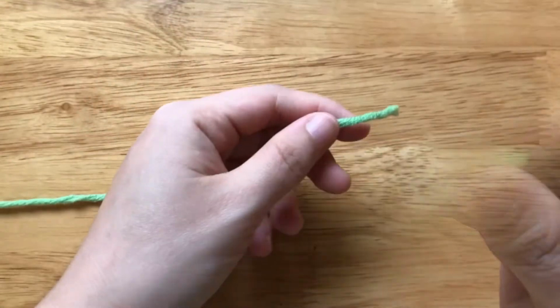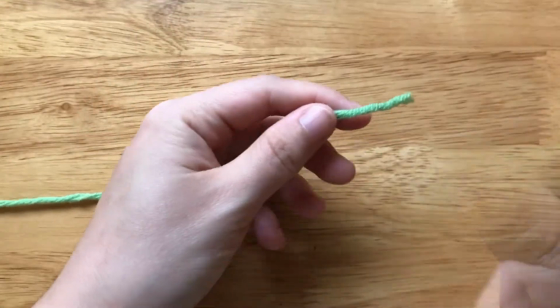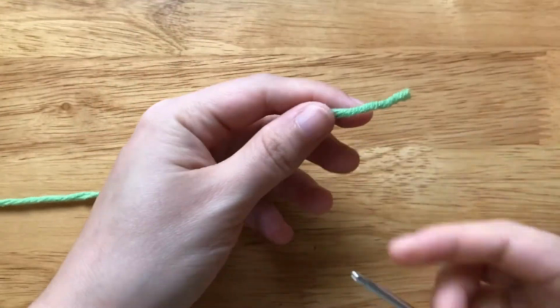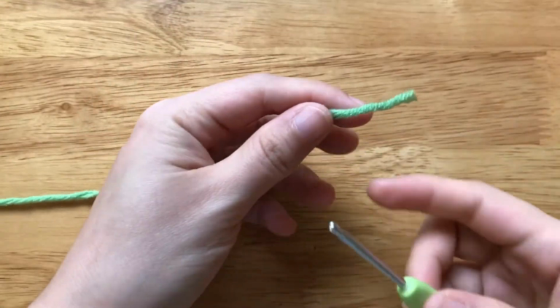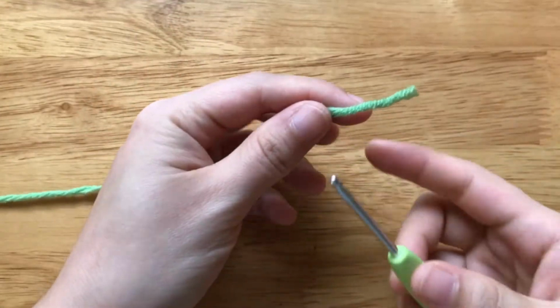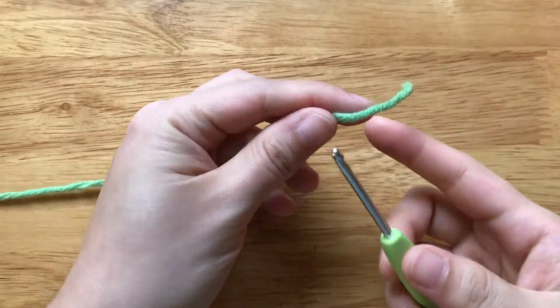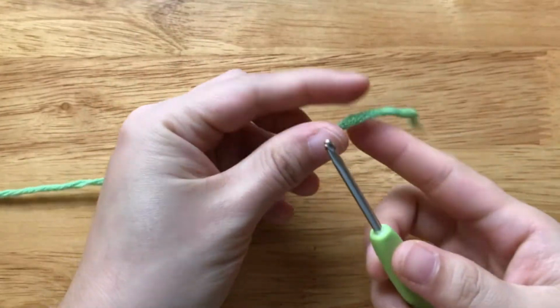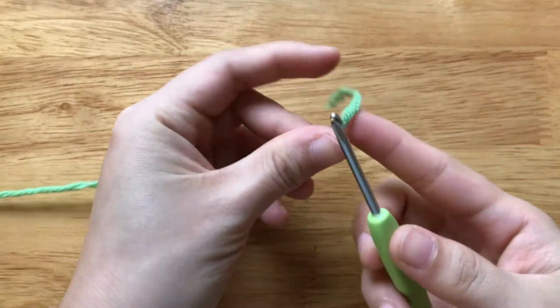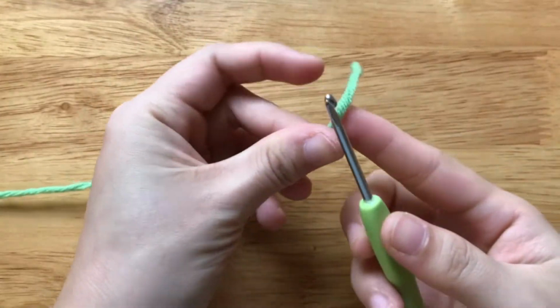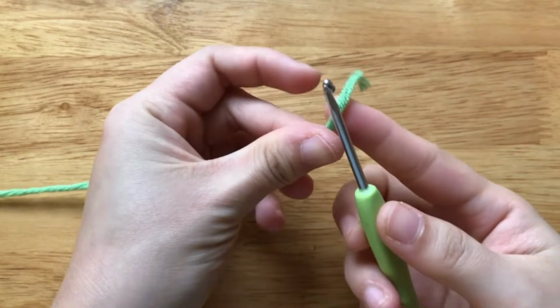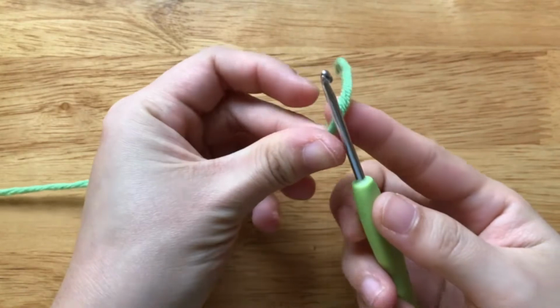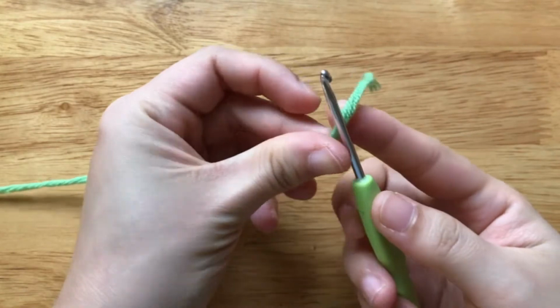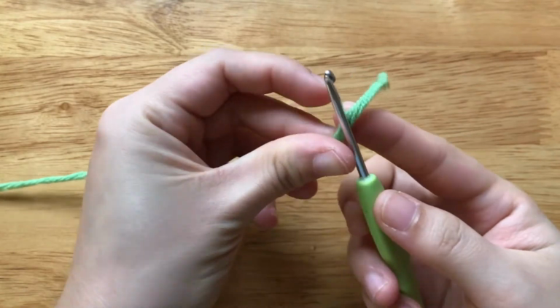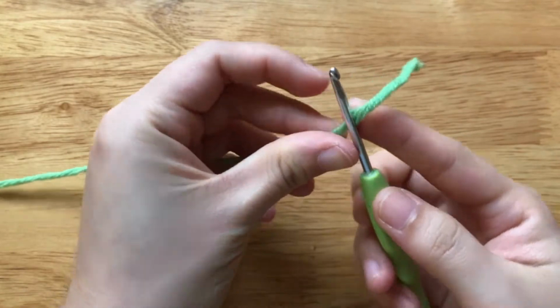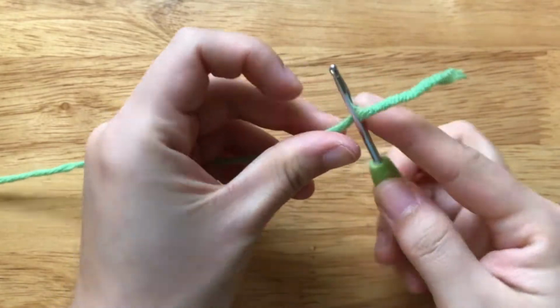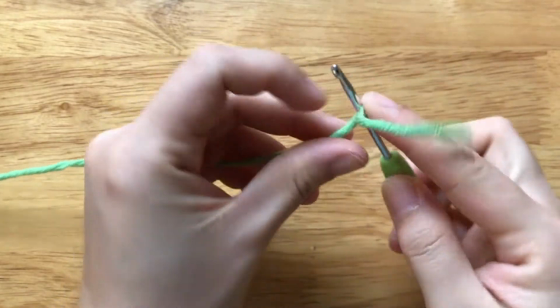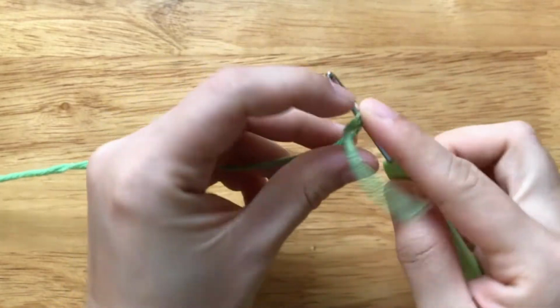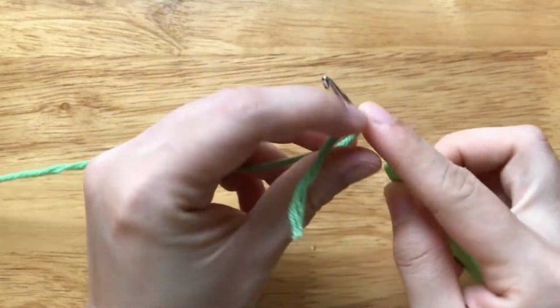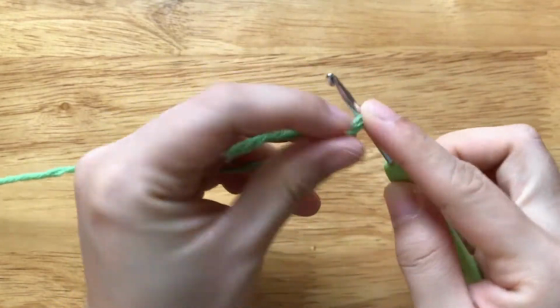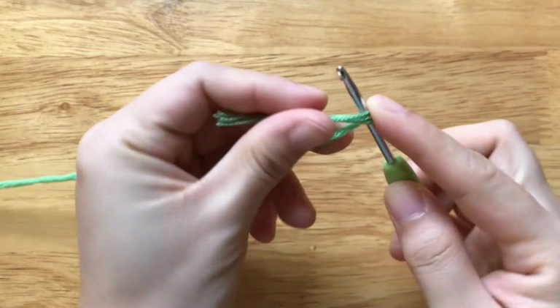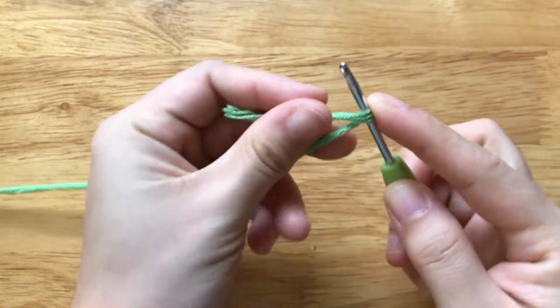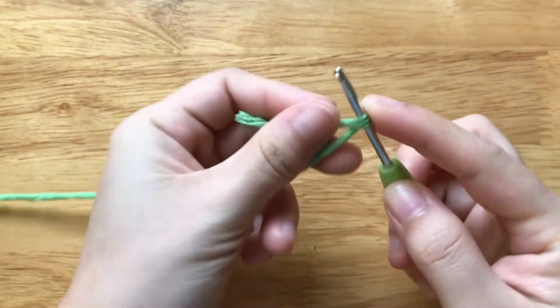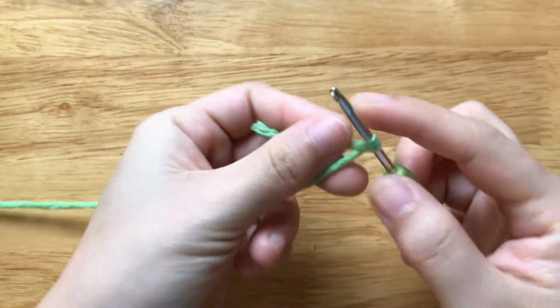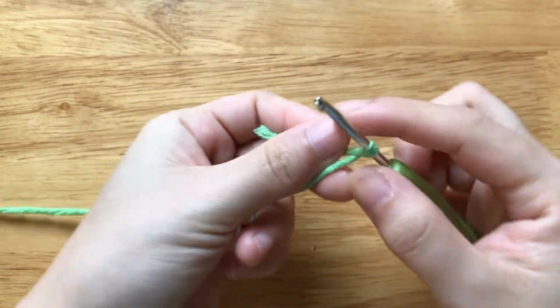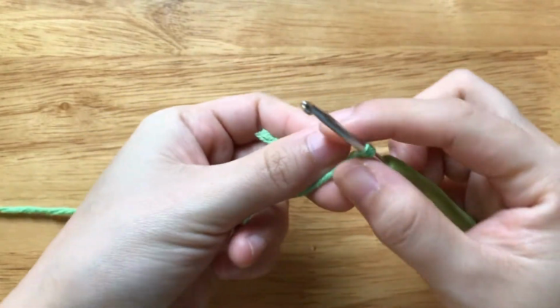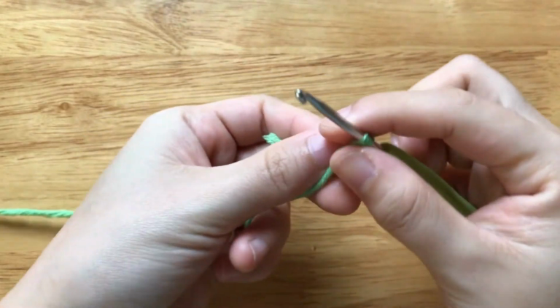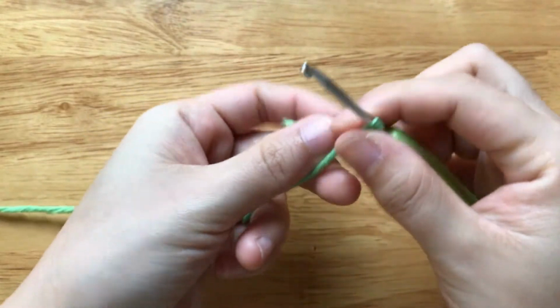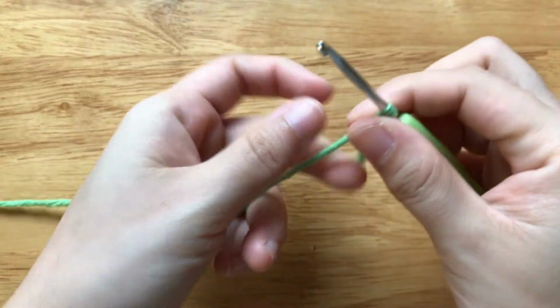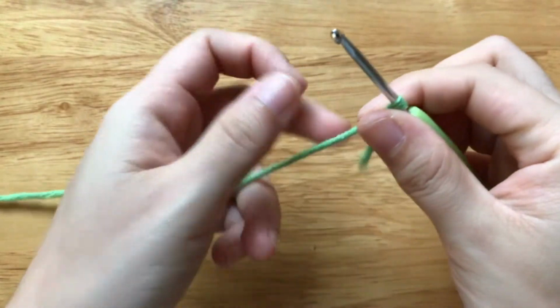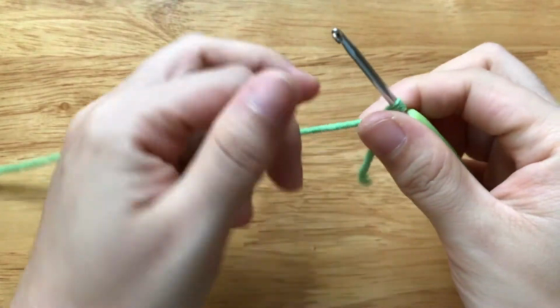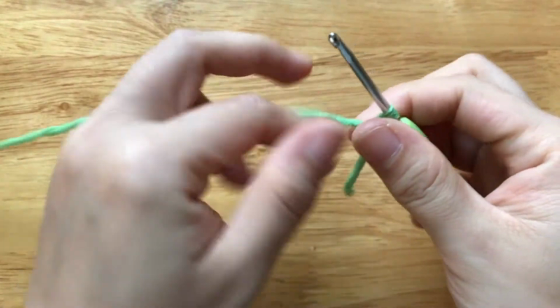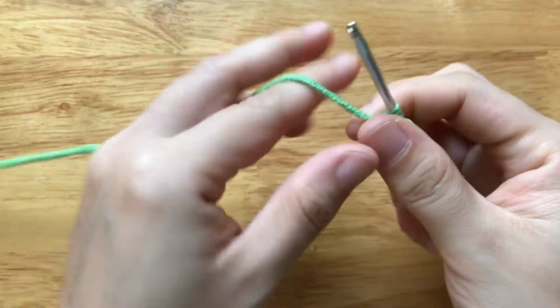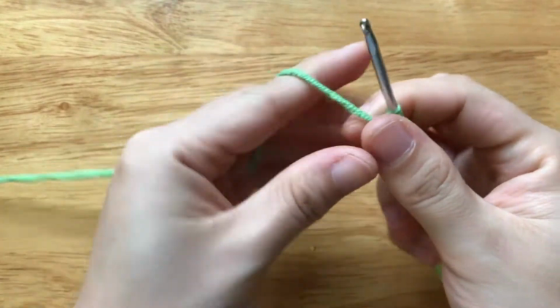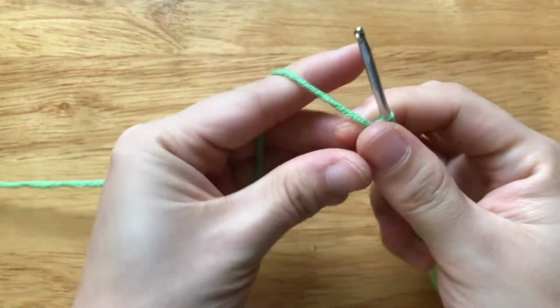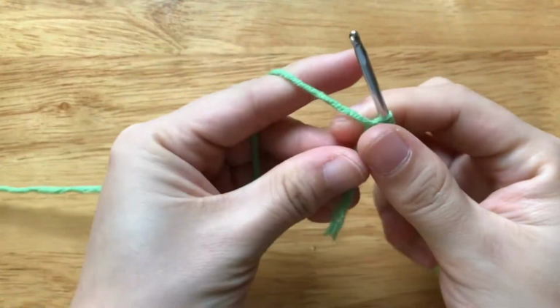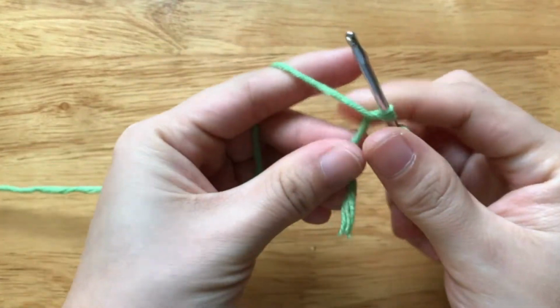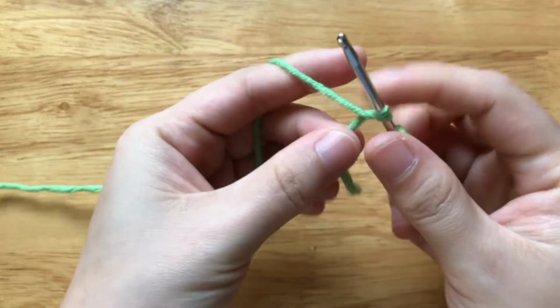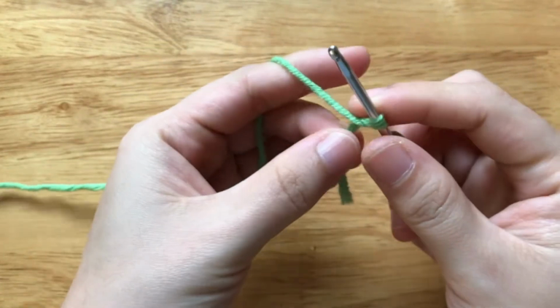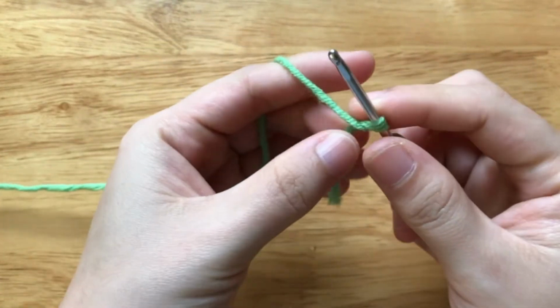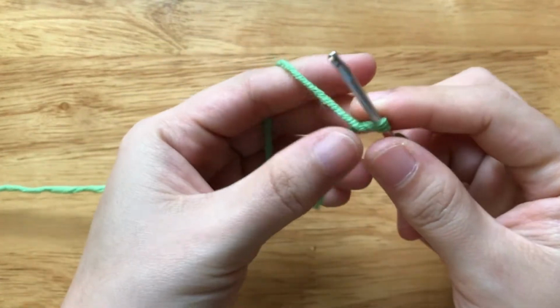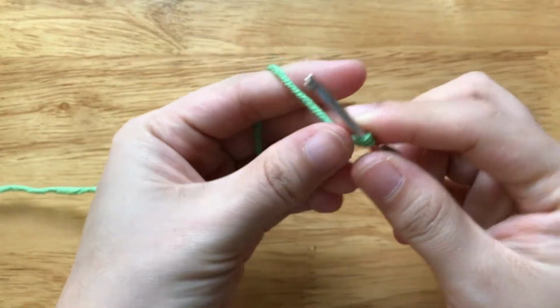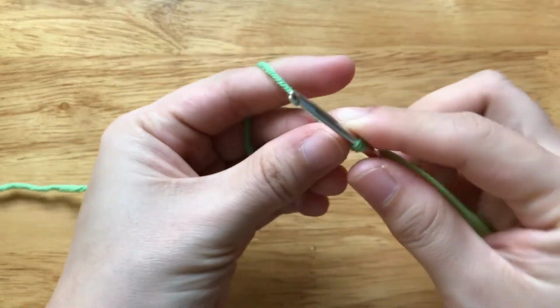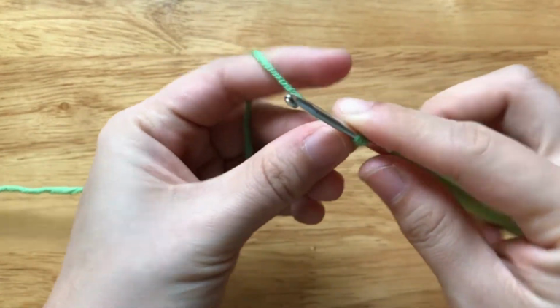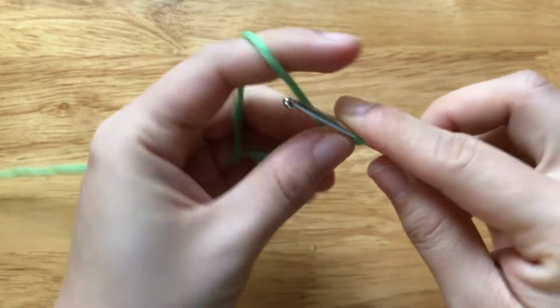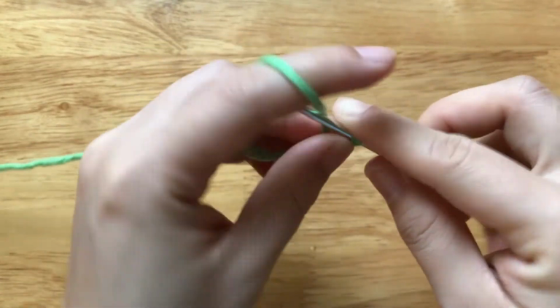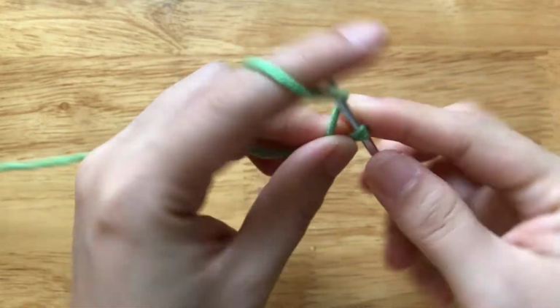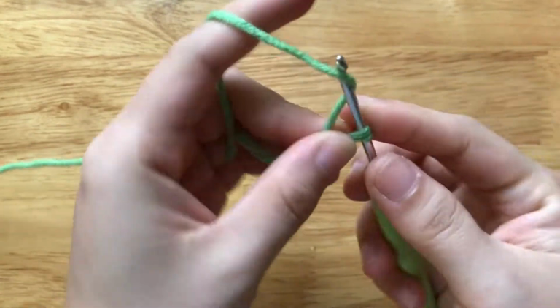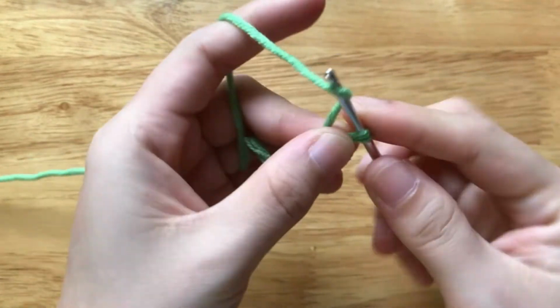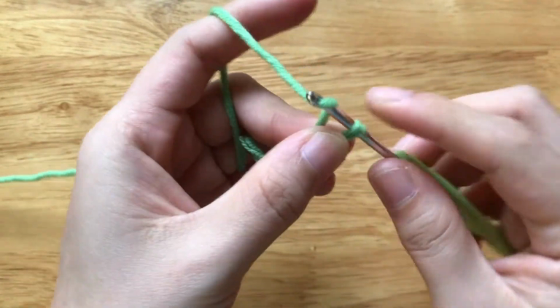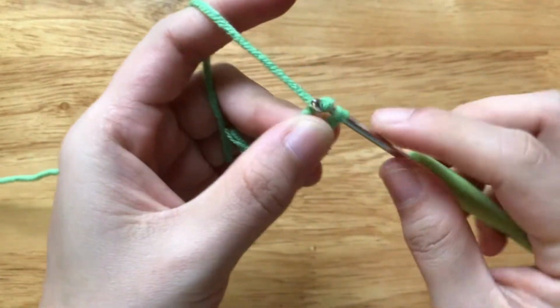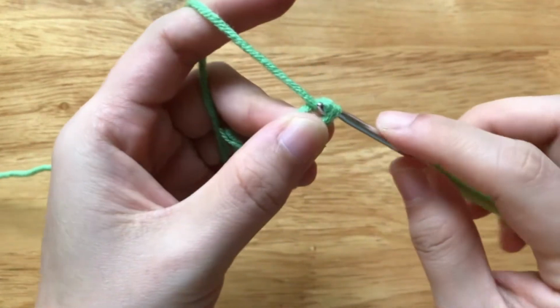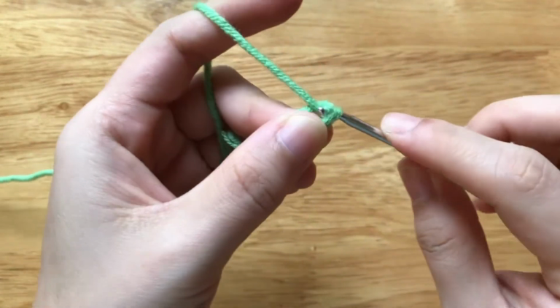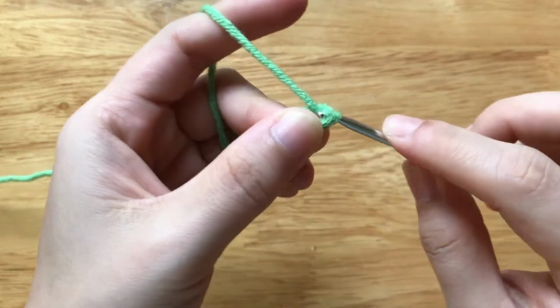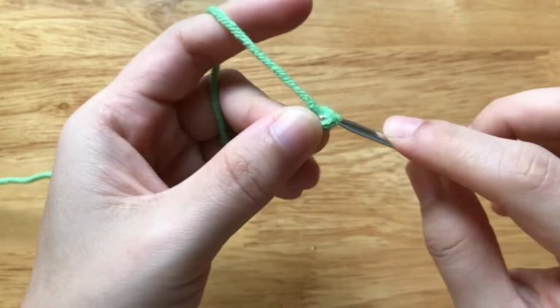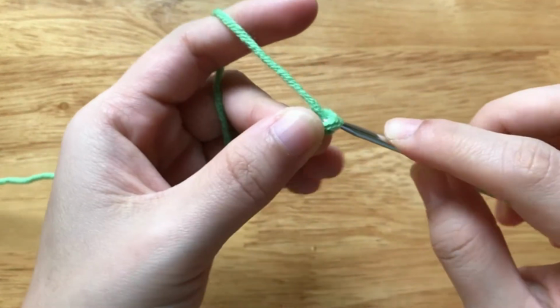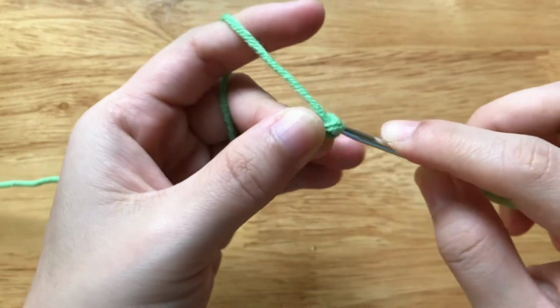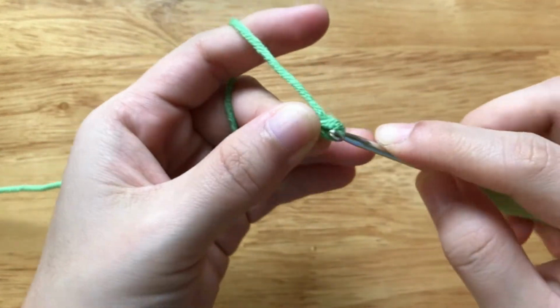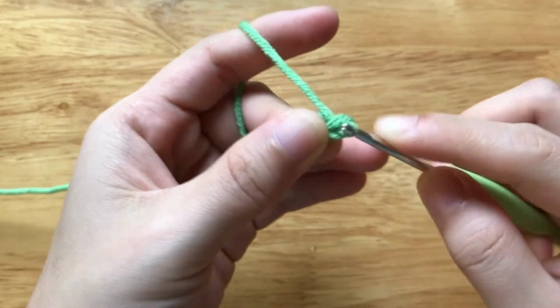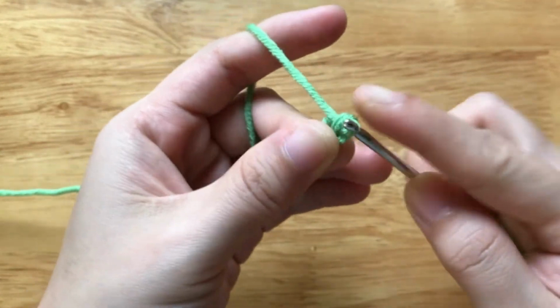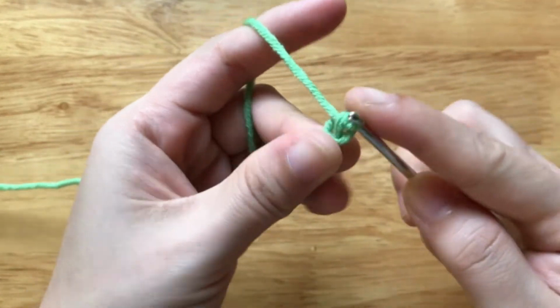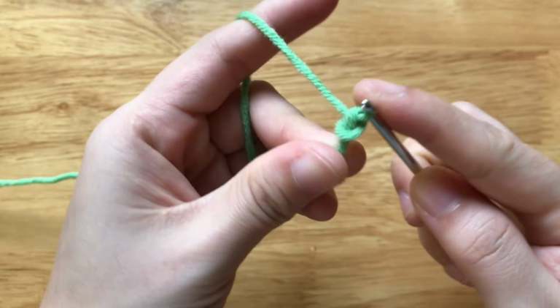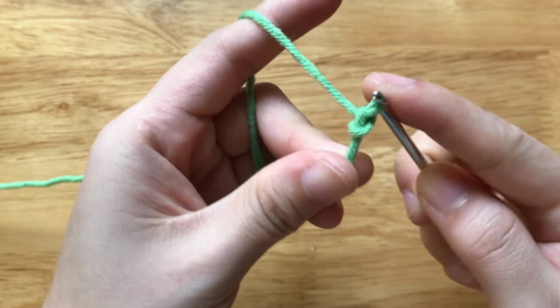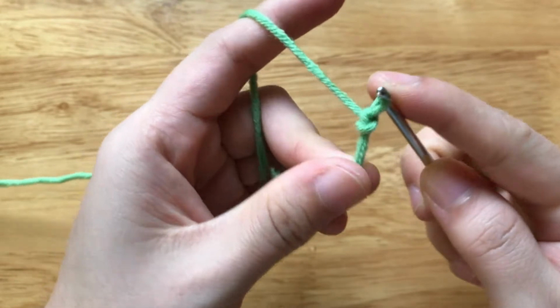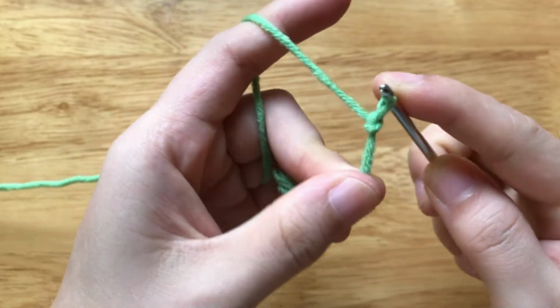First, we need to make a slip knot. Then we will make a chain of 7.